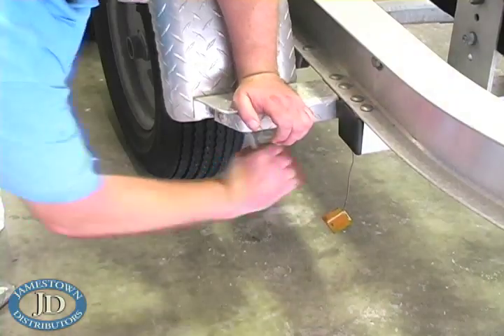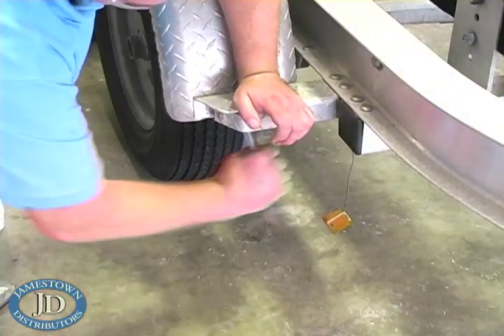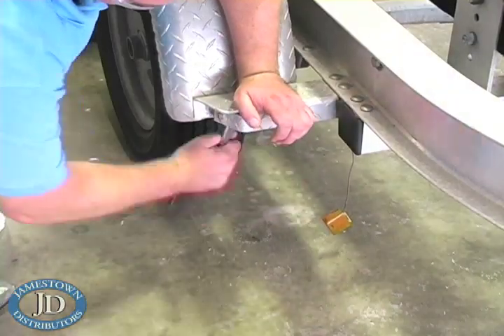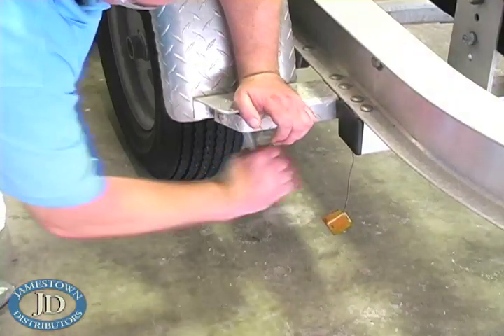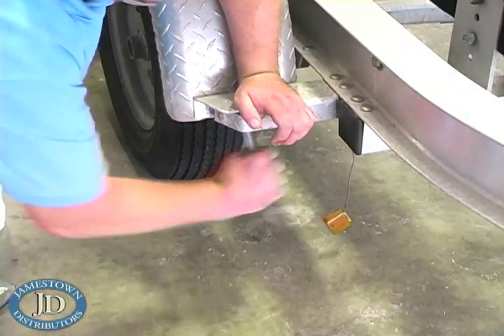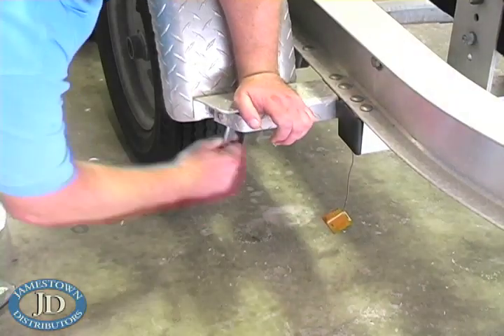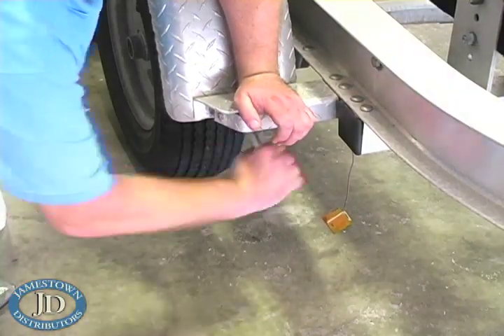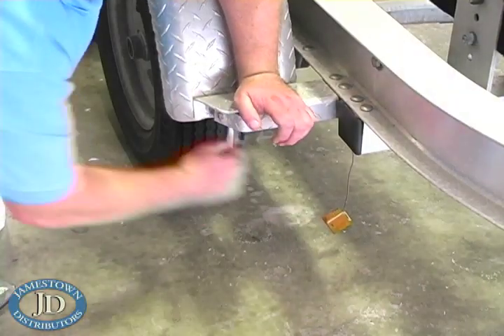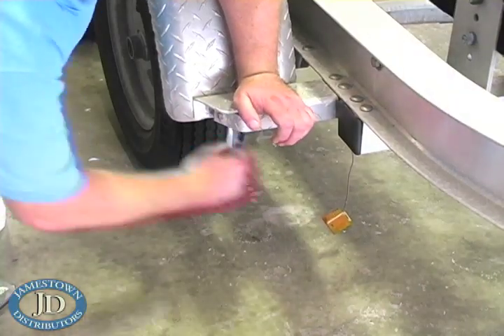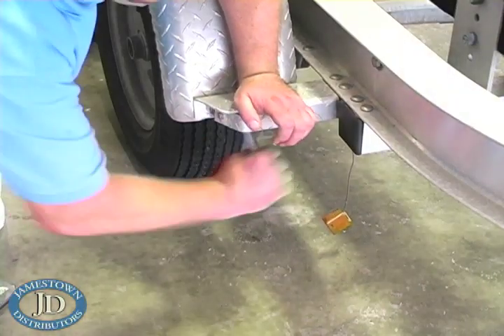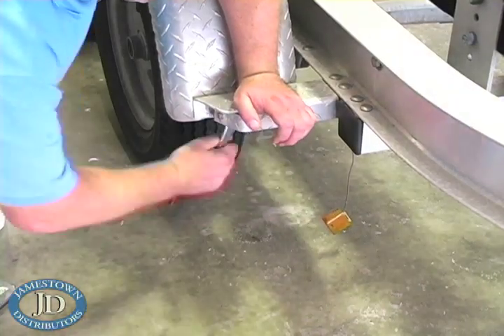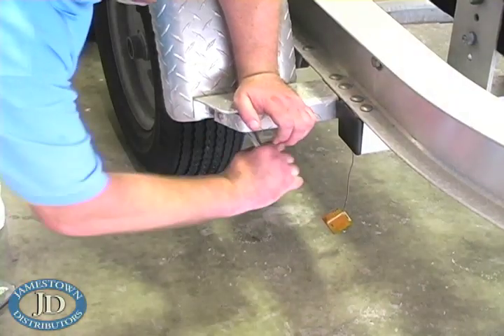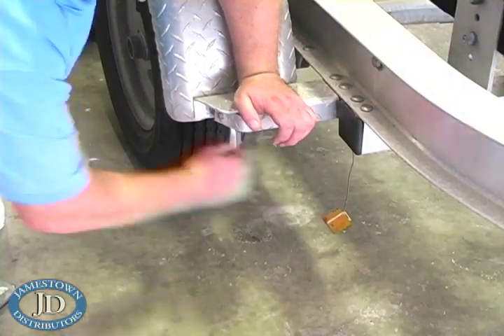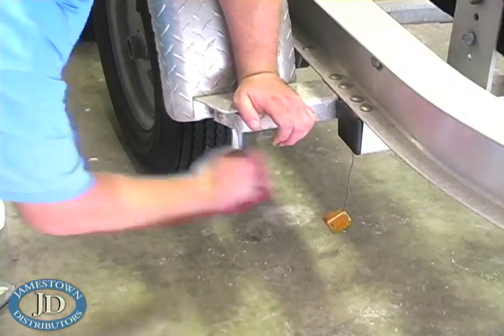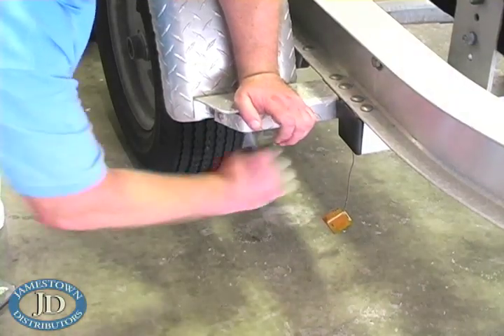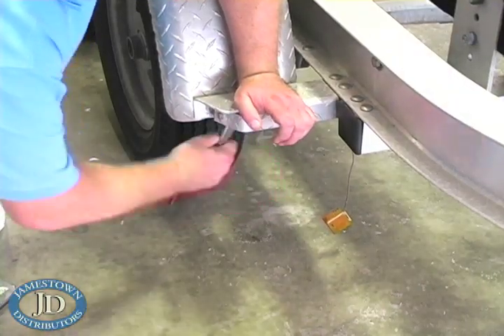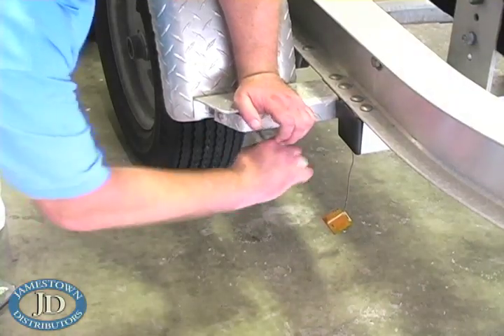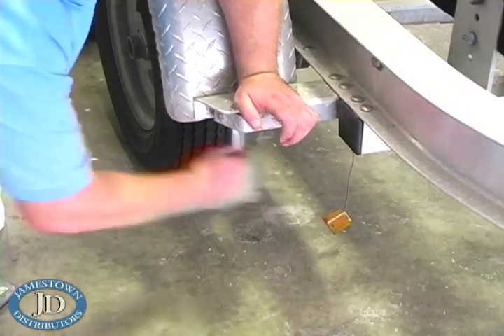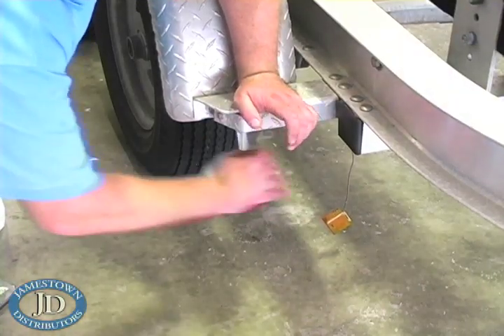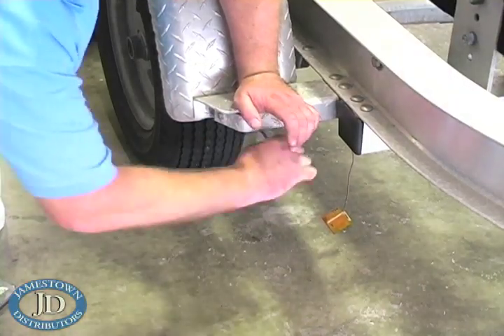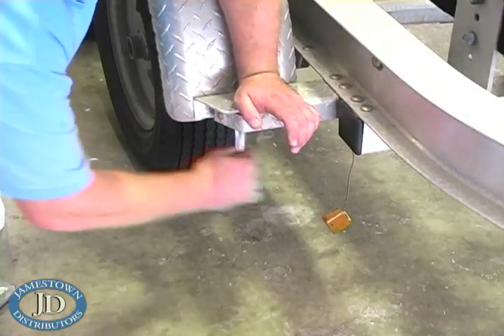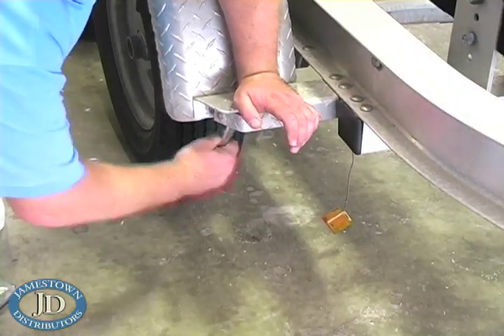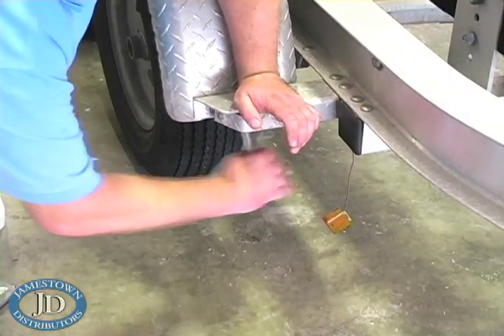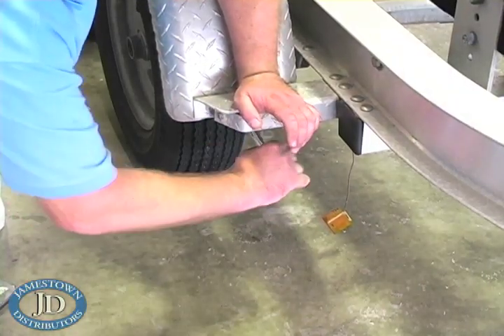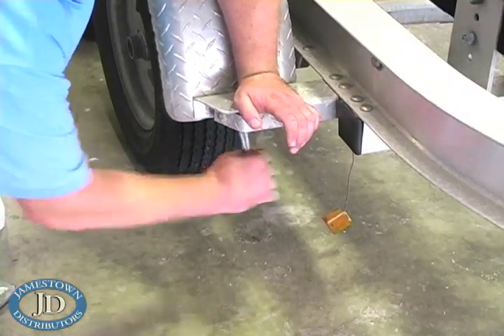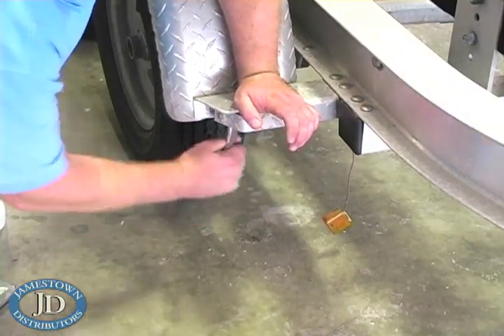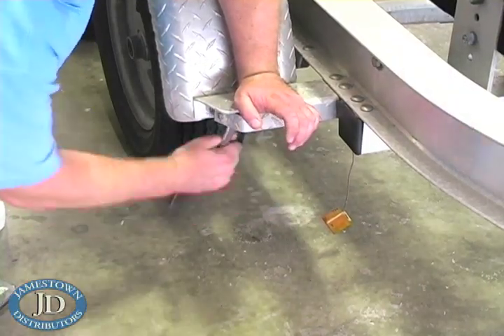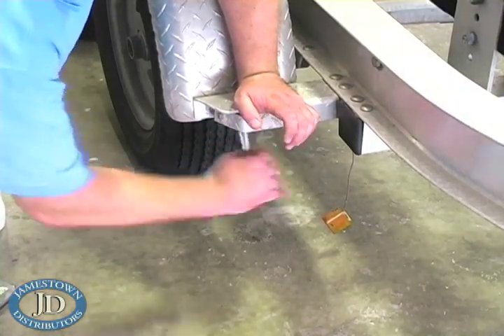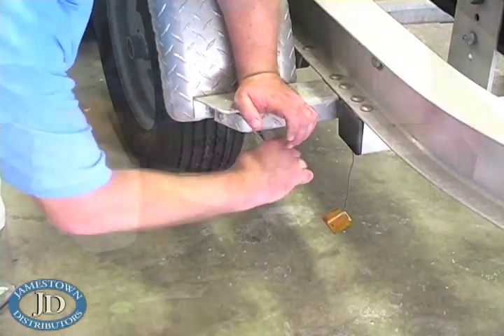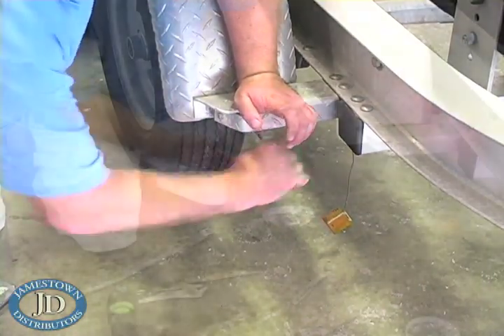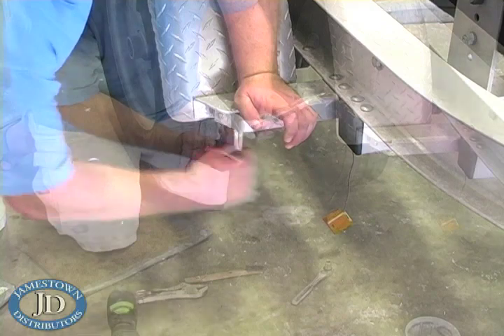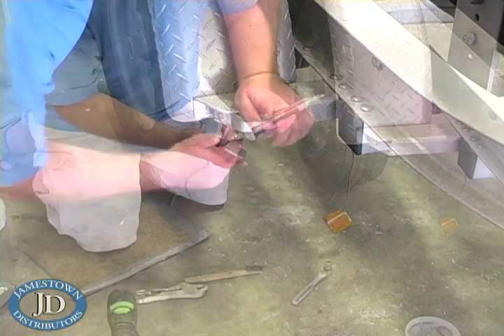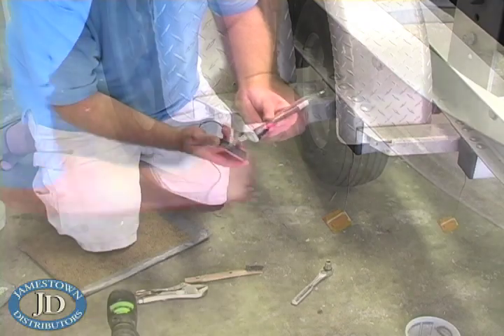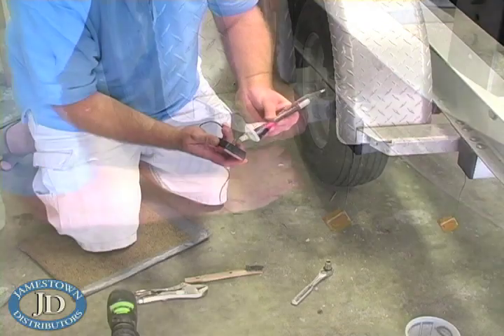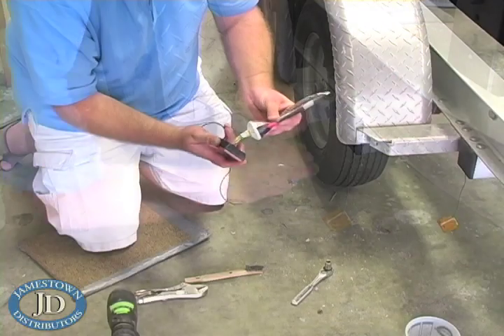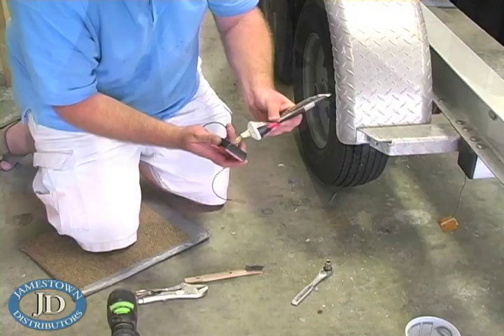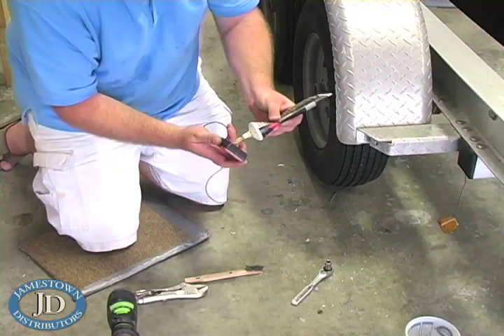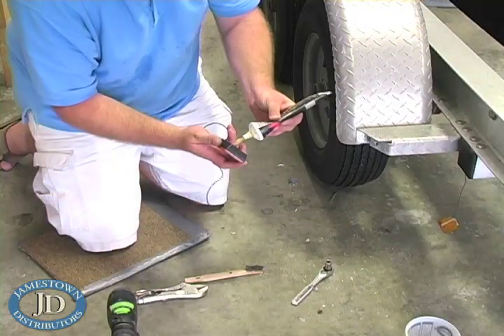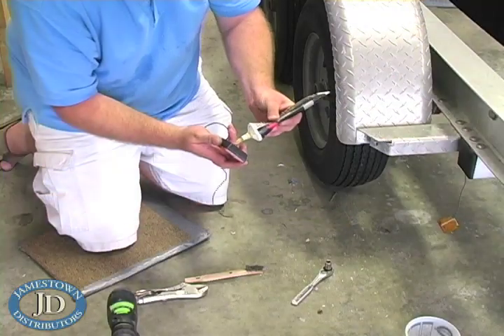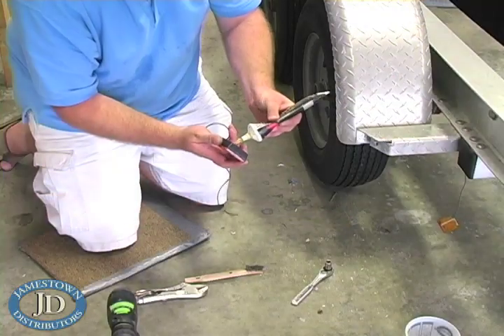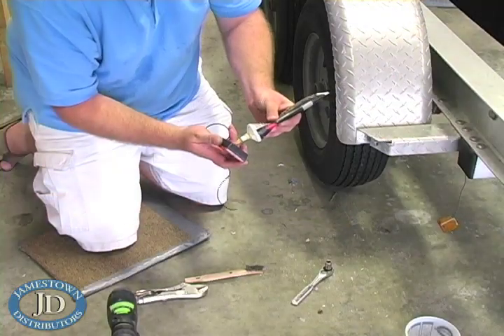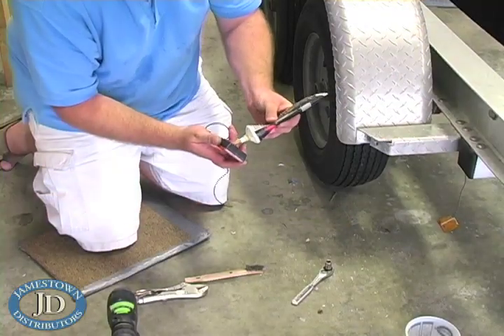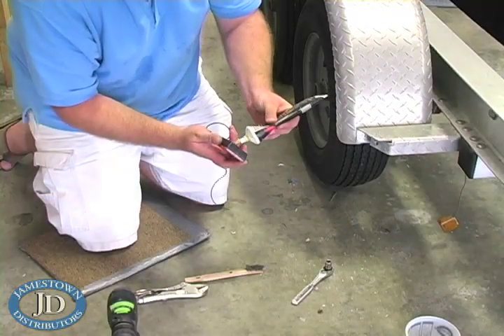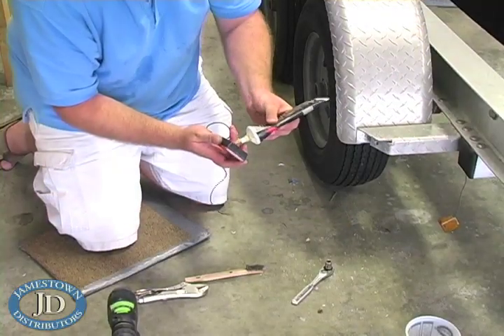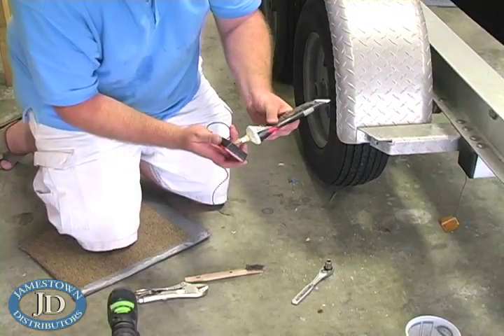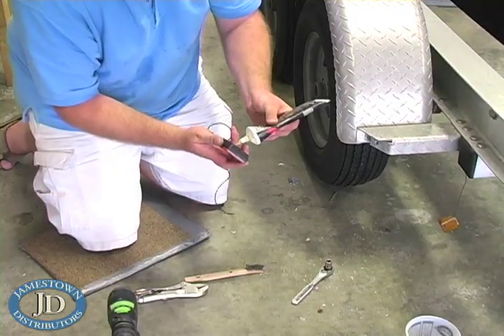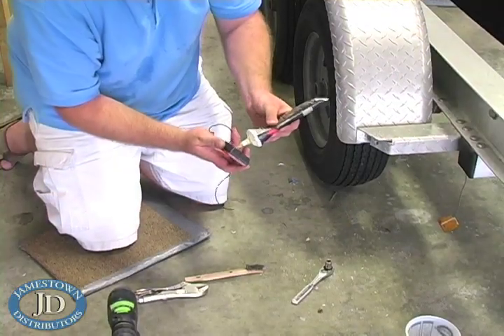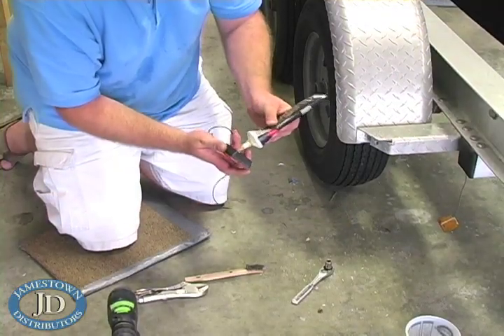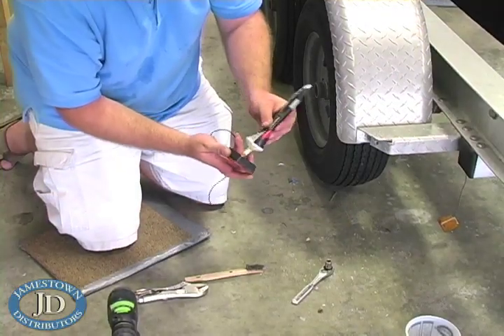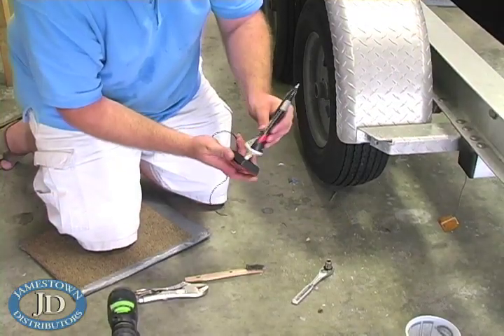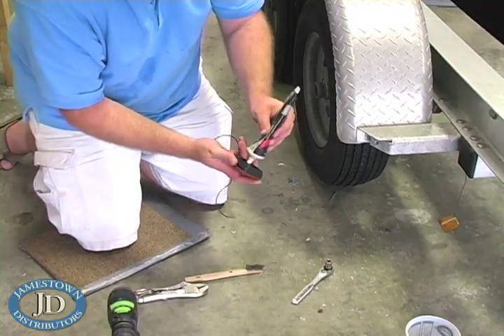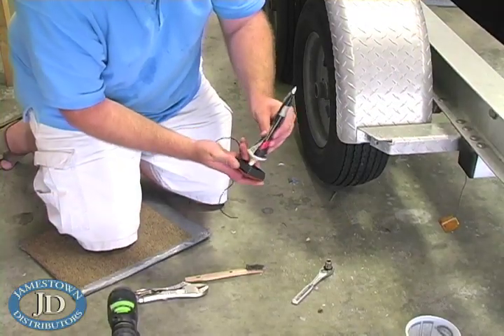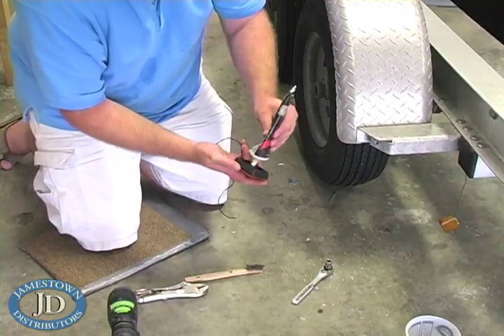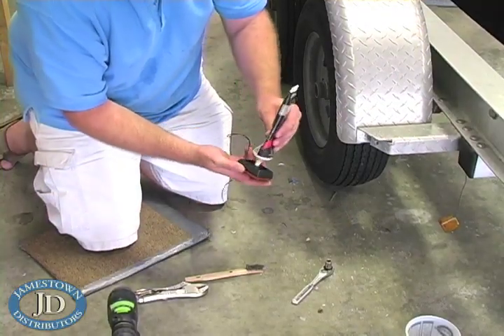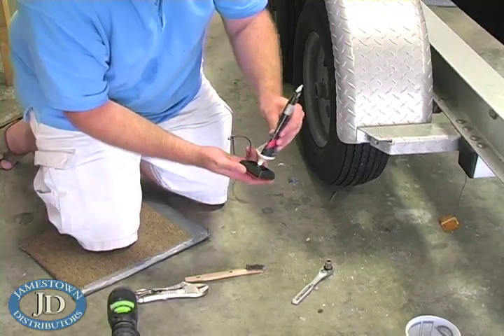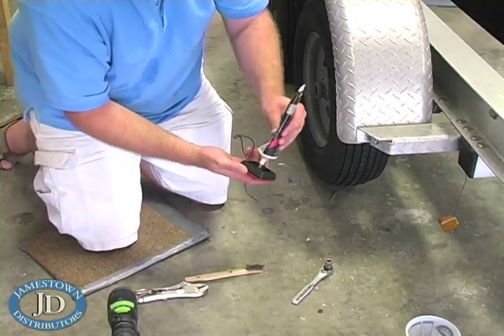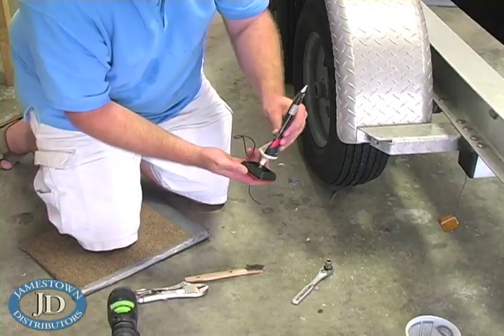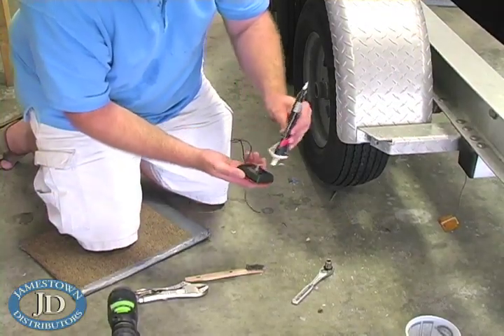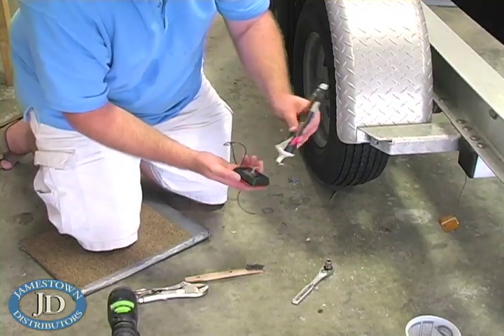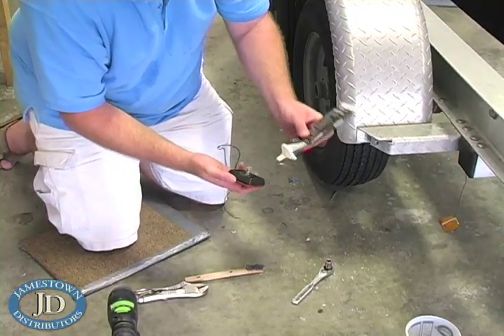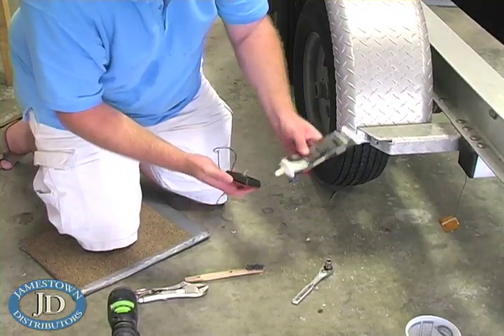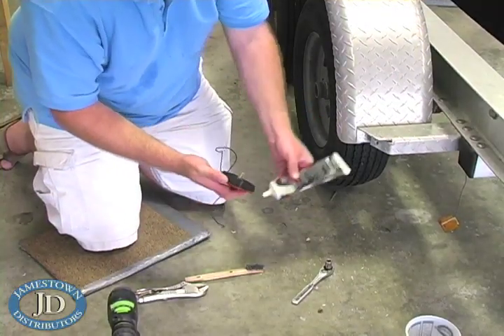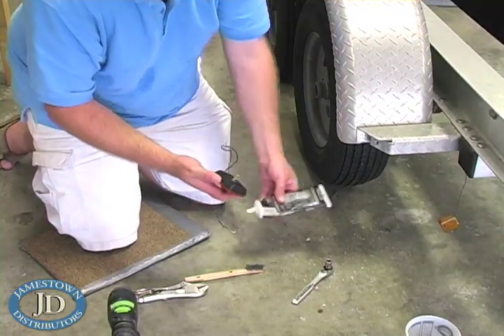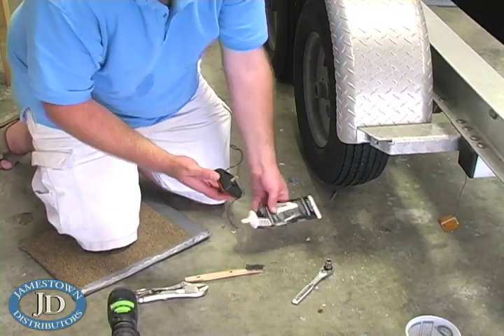Next, remove the side markers. Make sure to use grease on the threads of all the new lights.